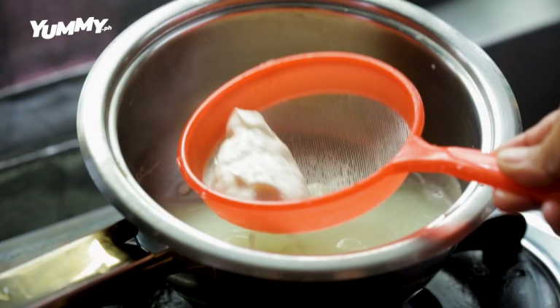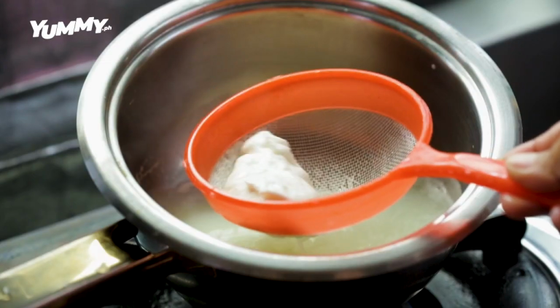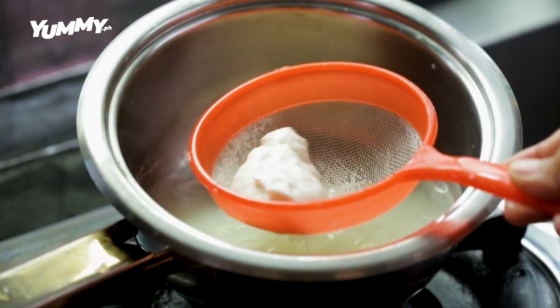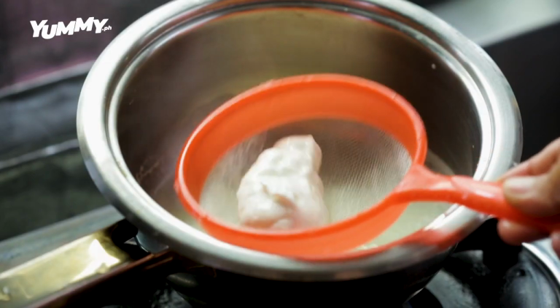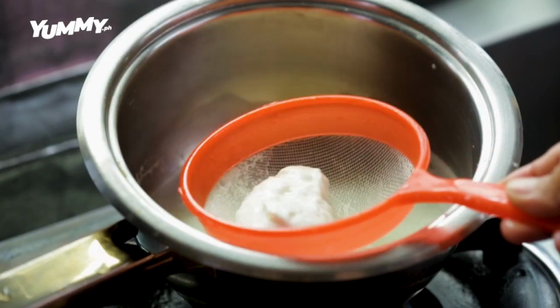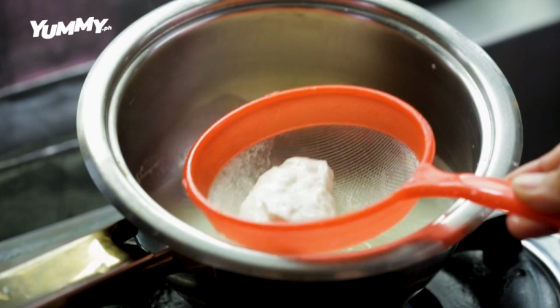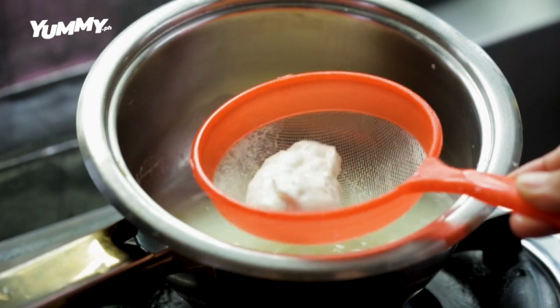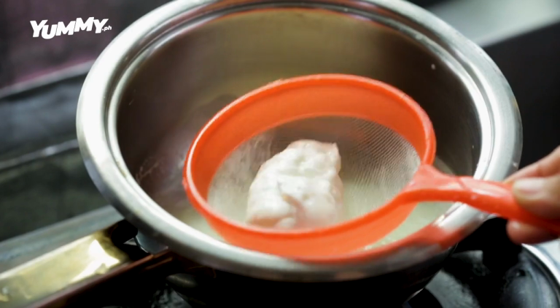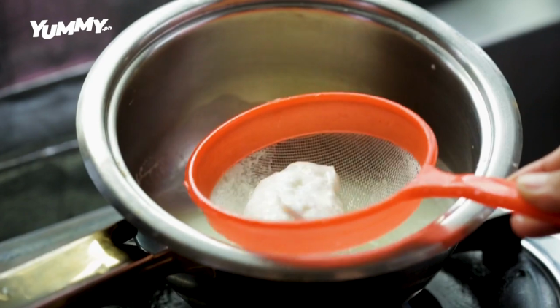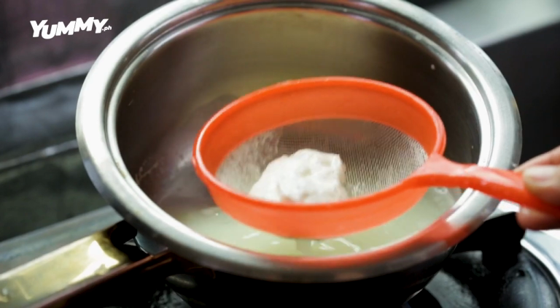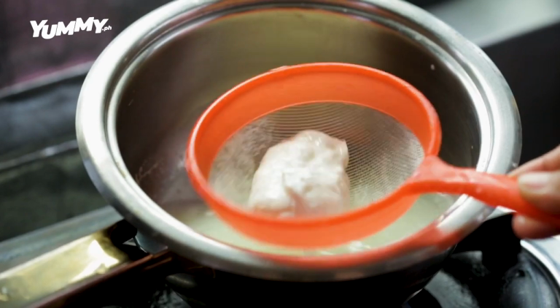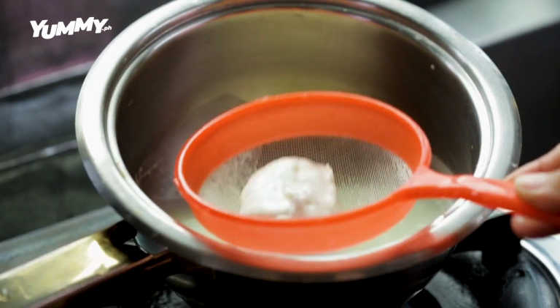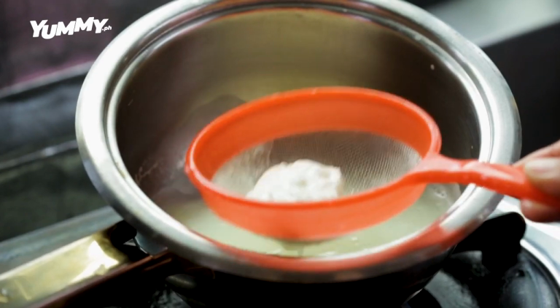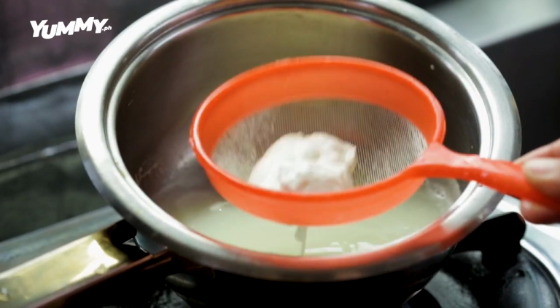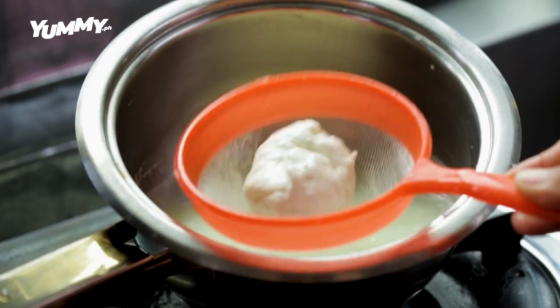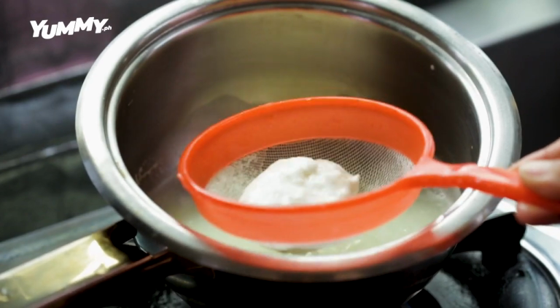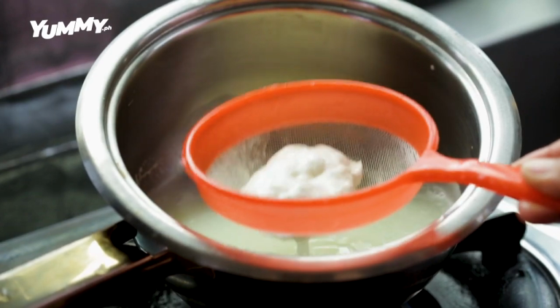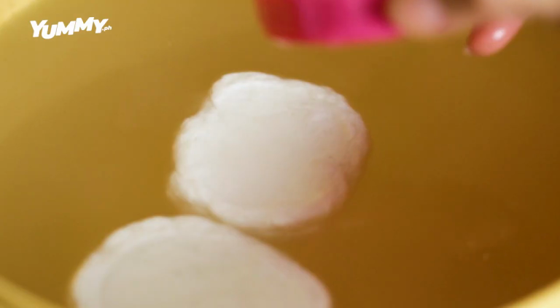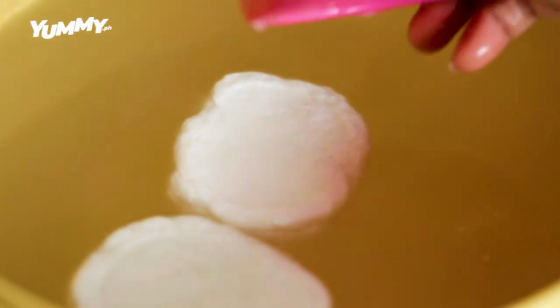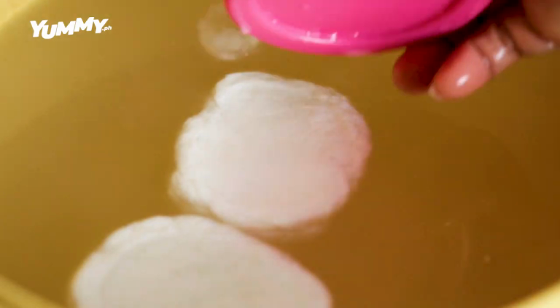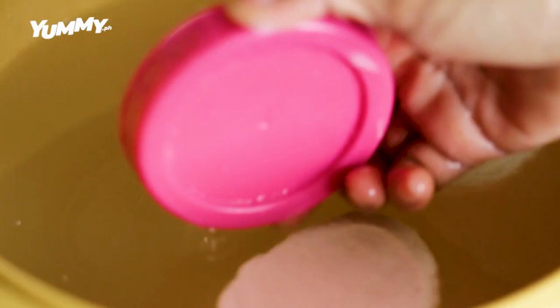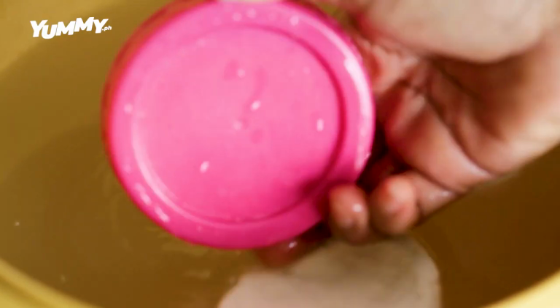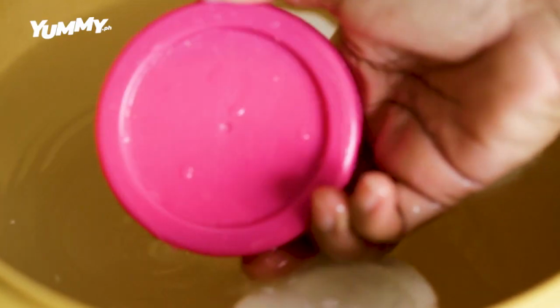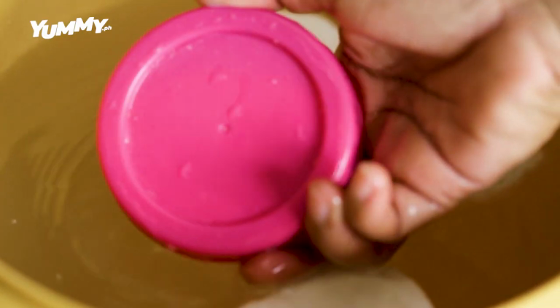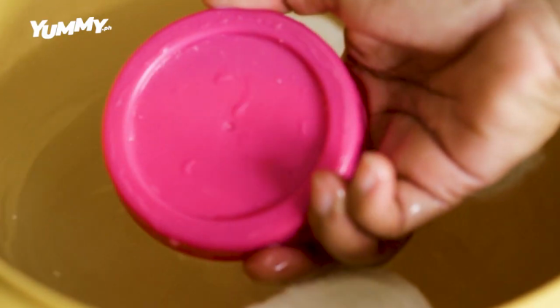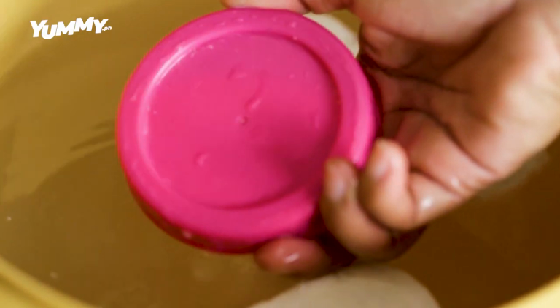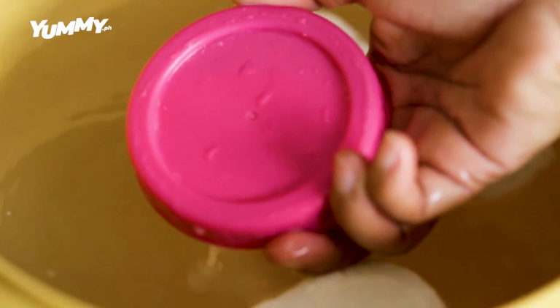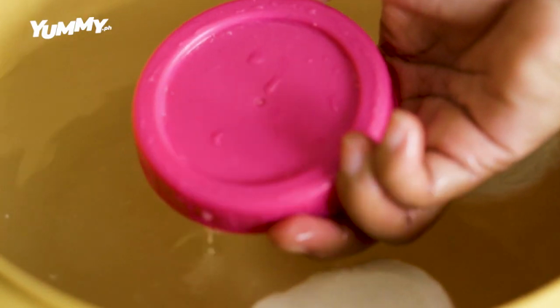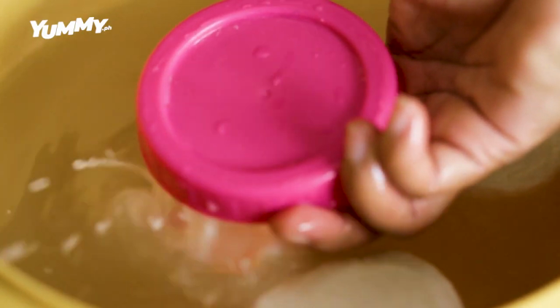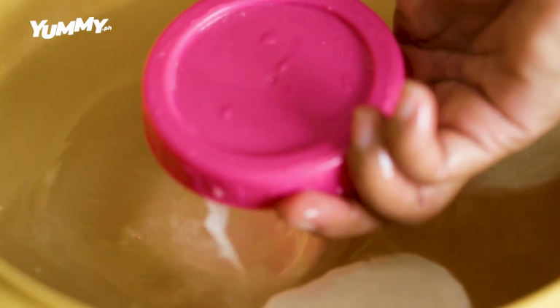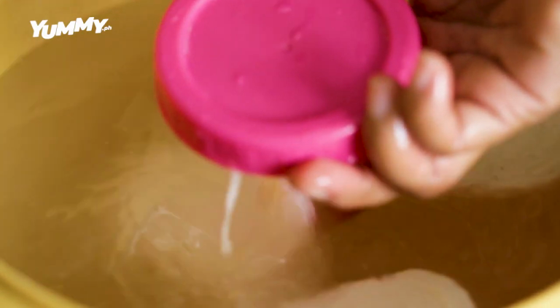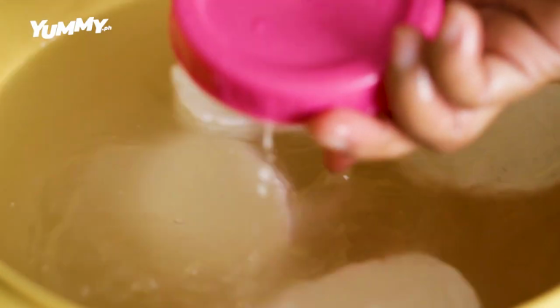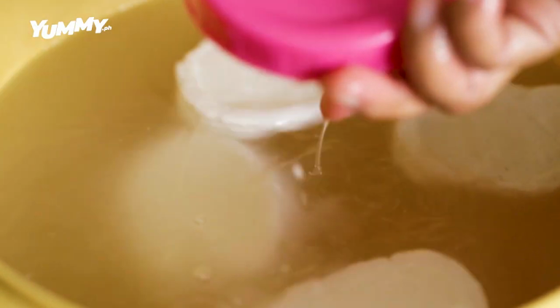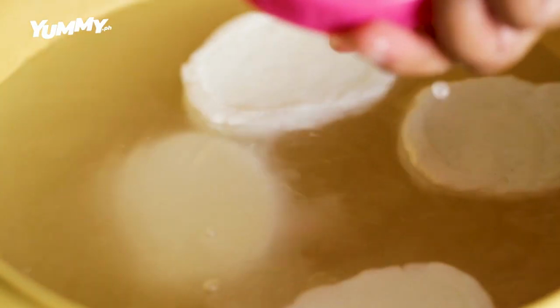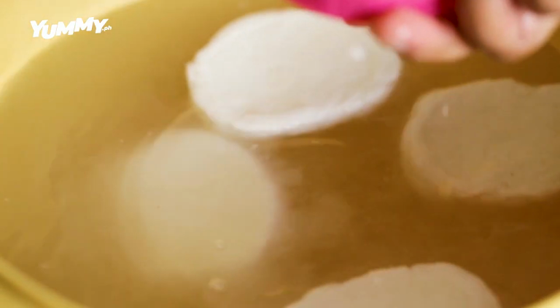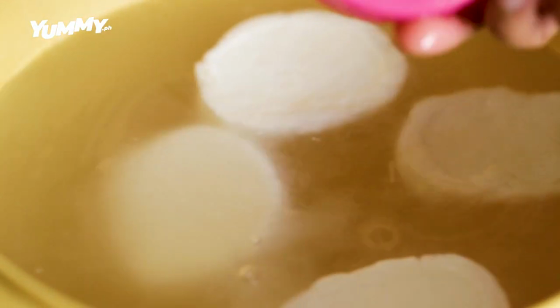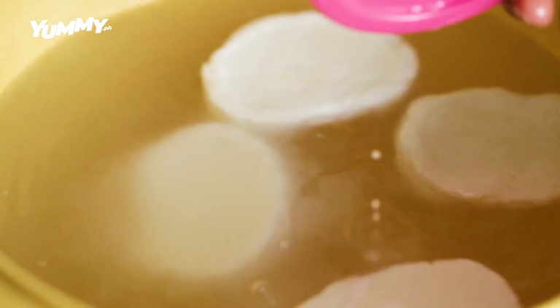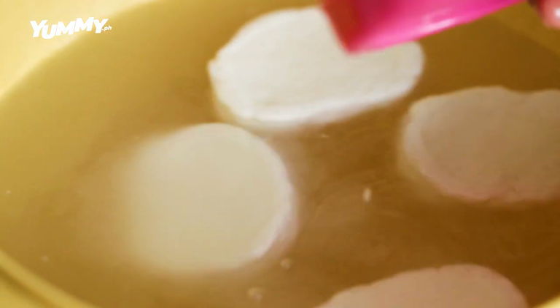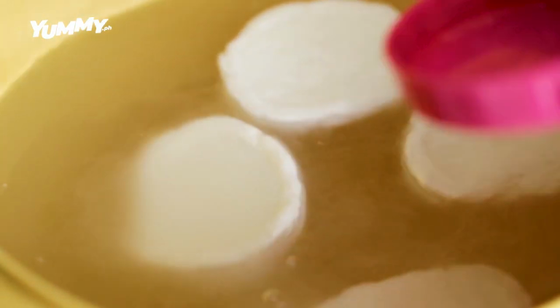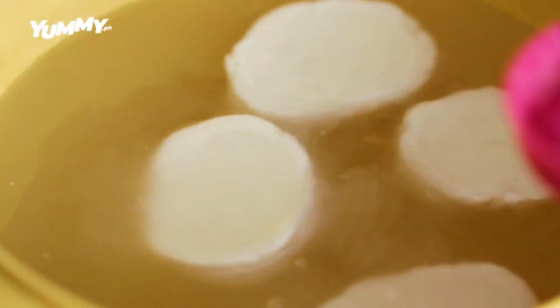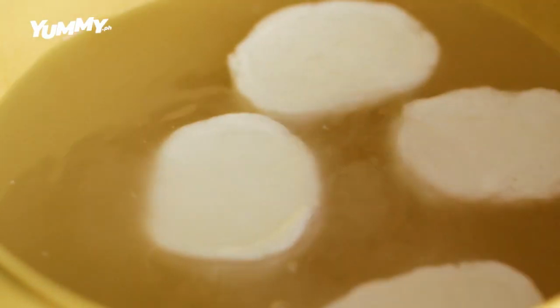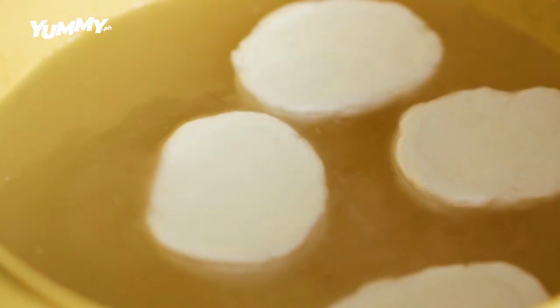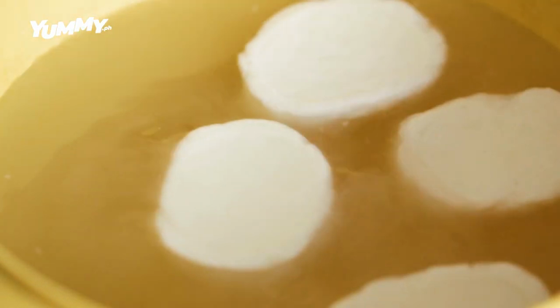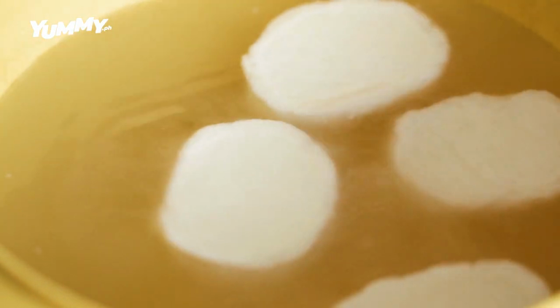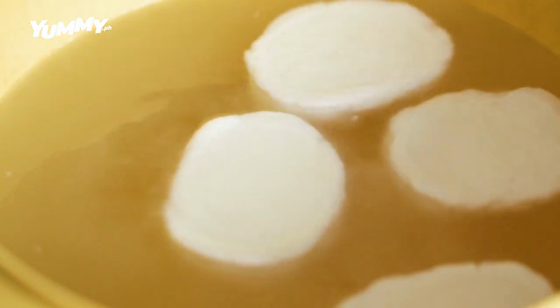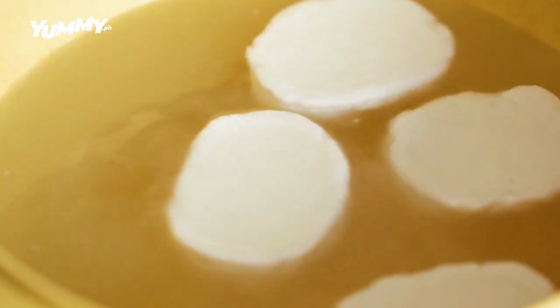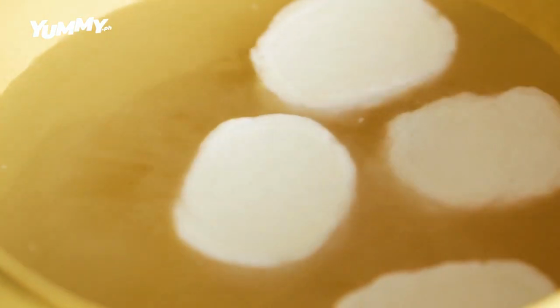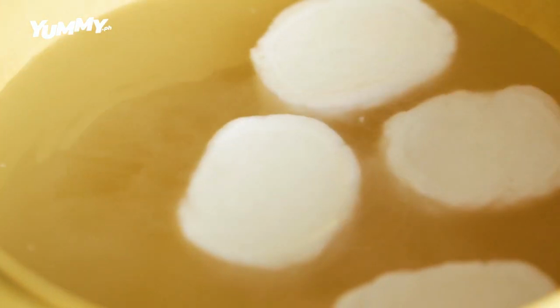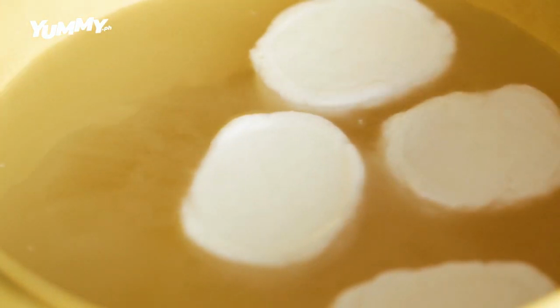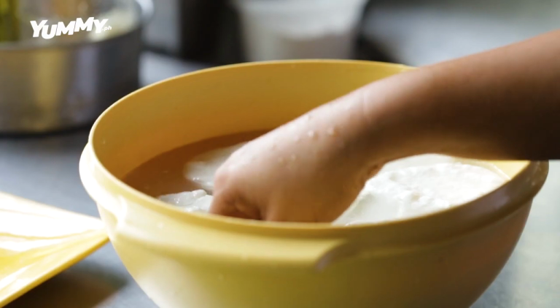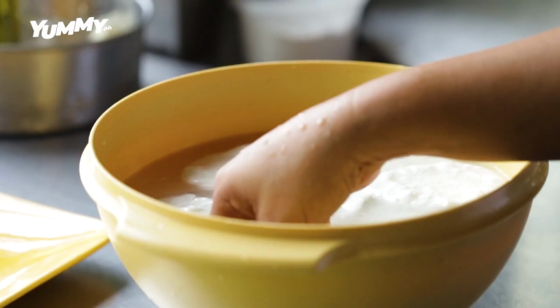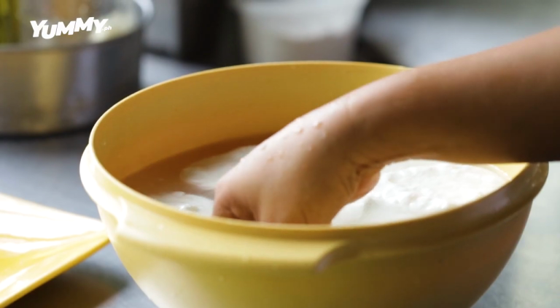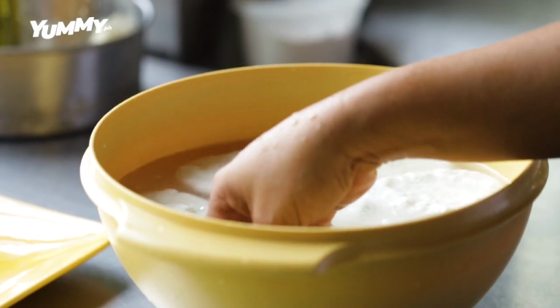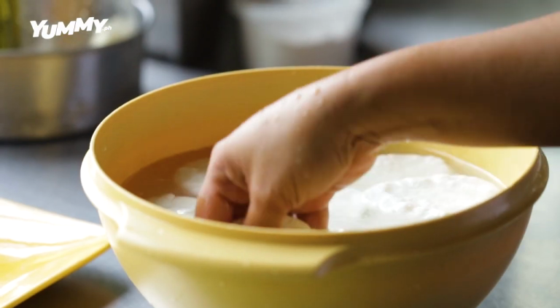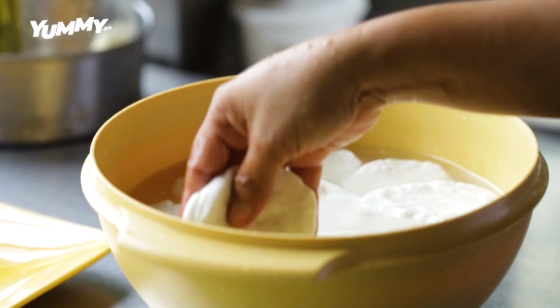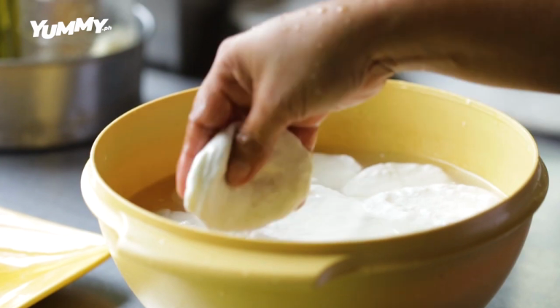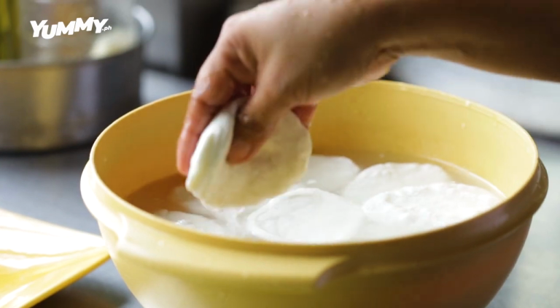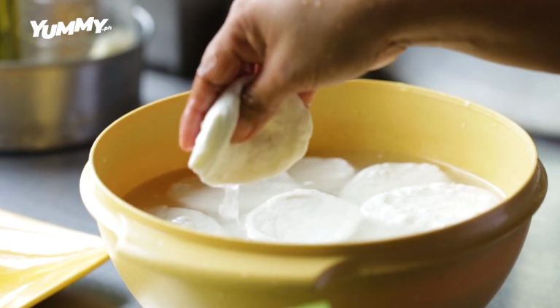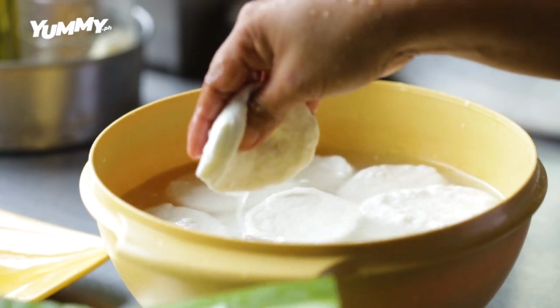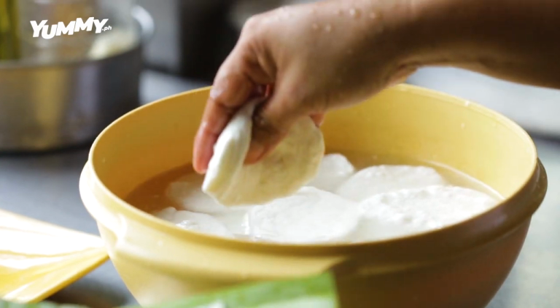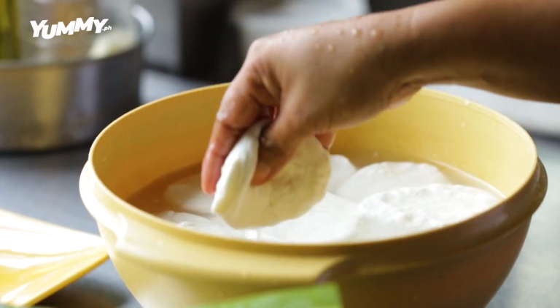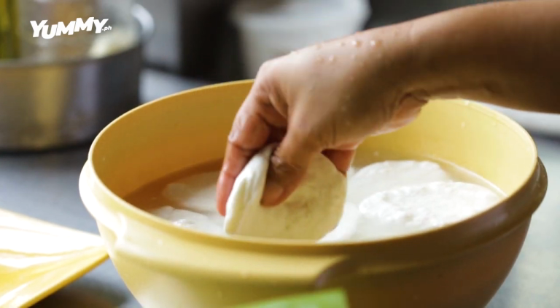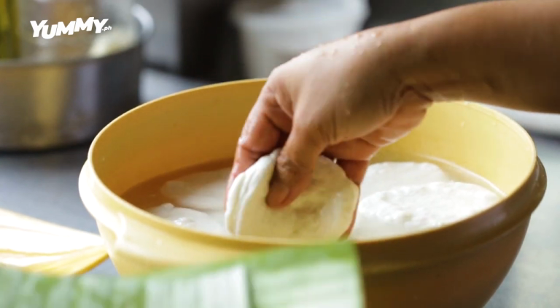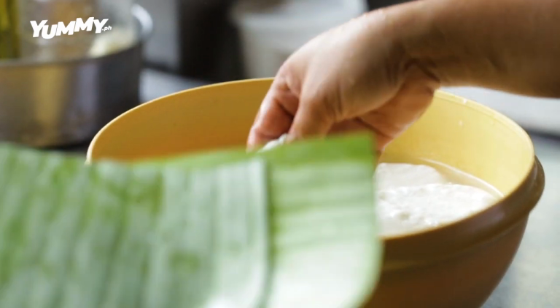Juanita Papa has been making Quesong Puti since the 80s and they deliver to restaurants such as Josephine's in Tagaytay.